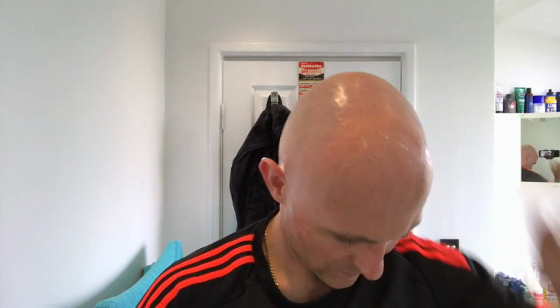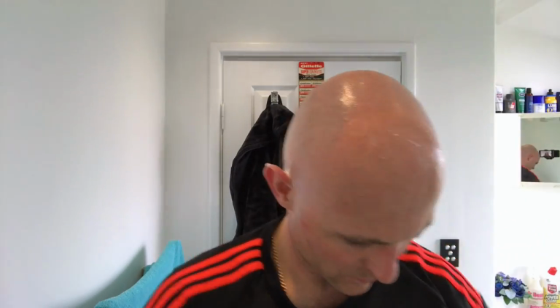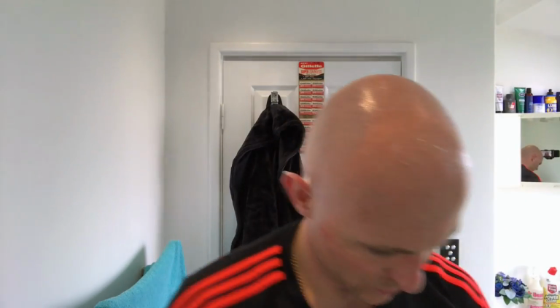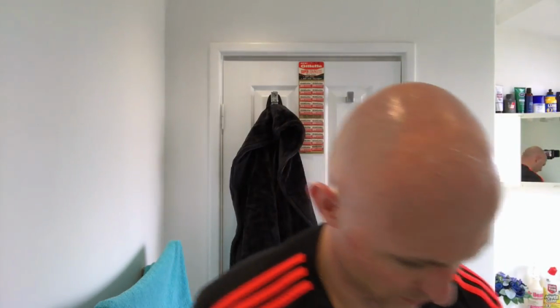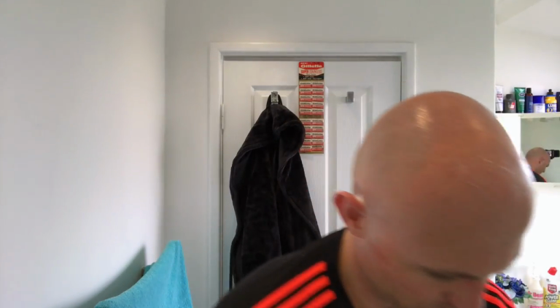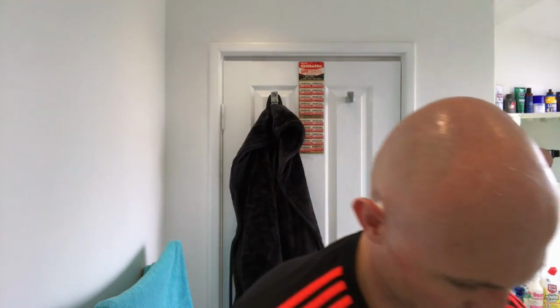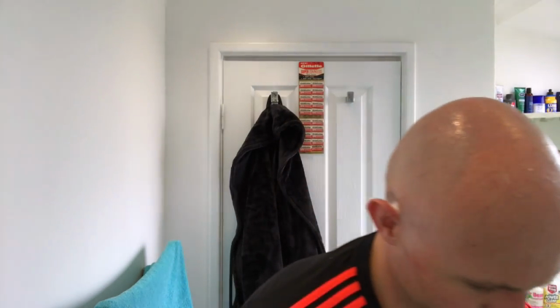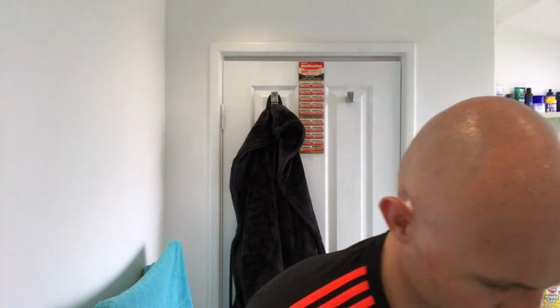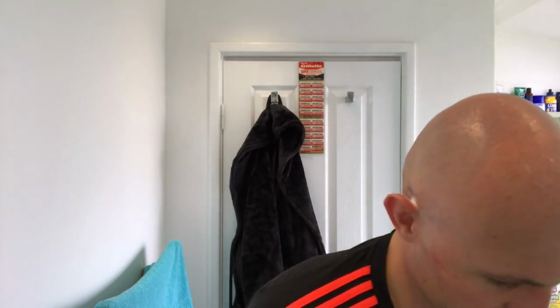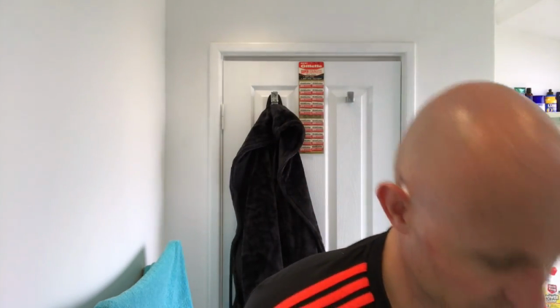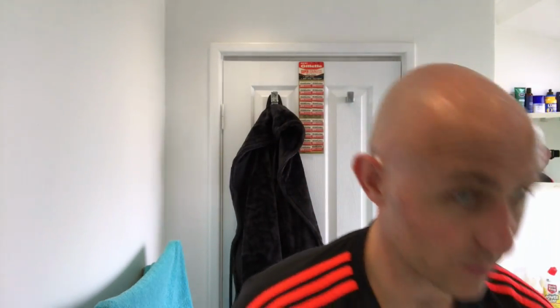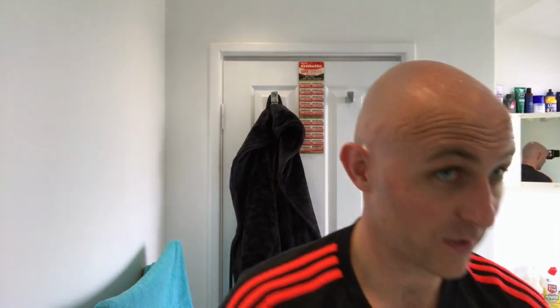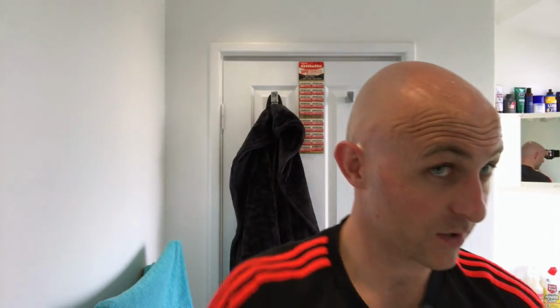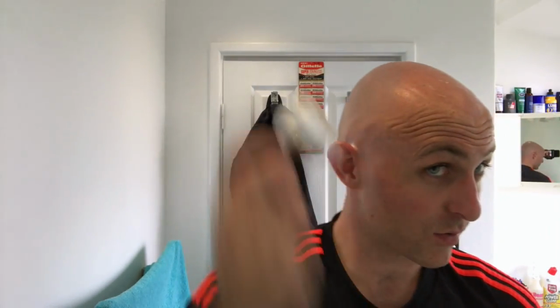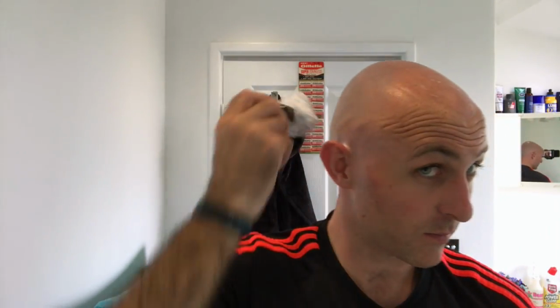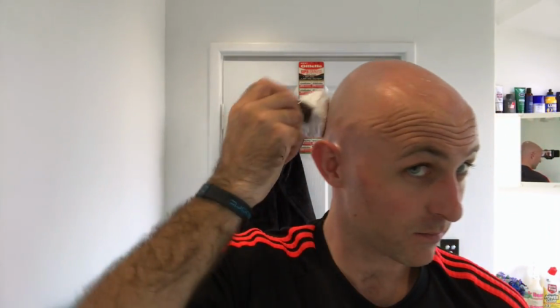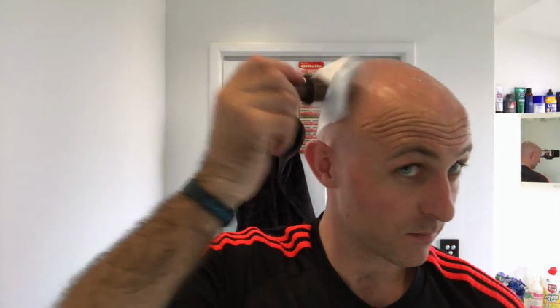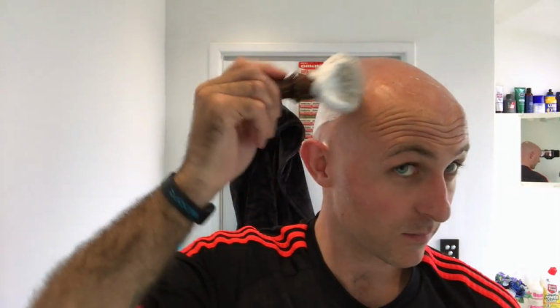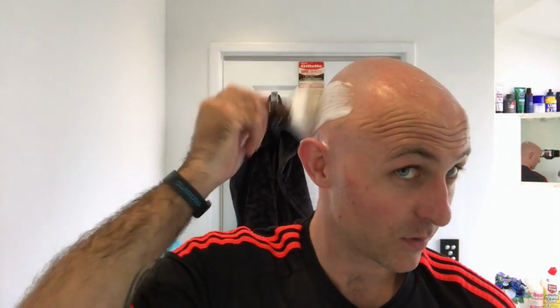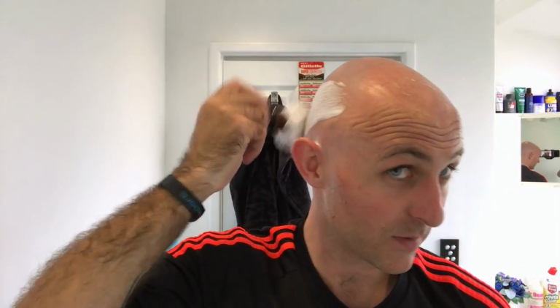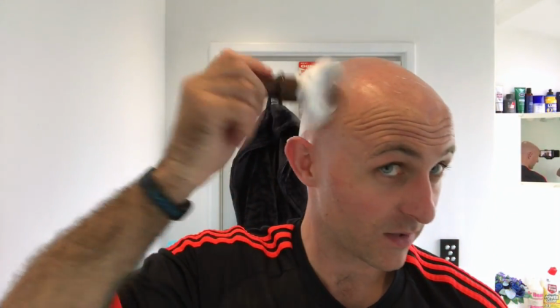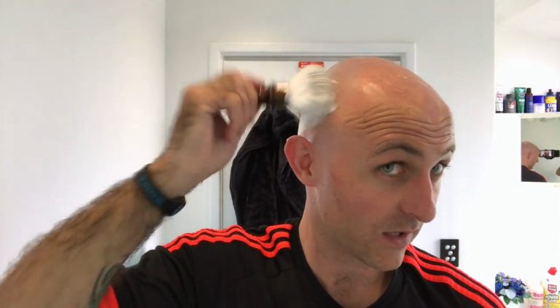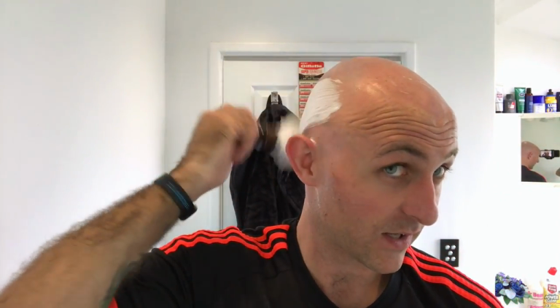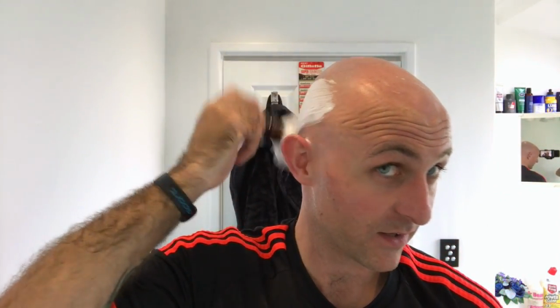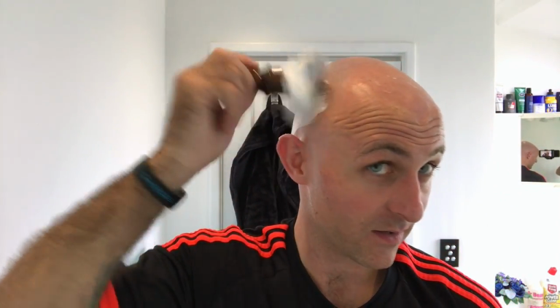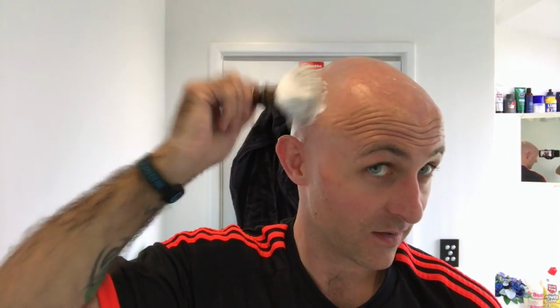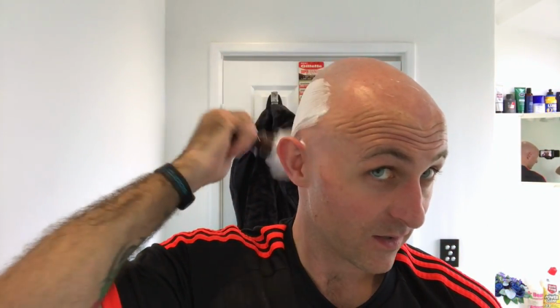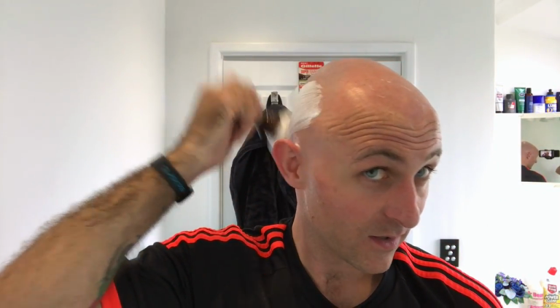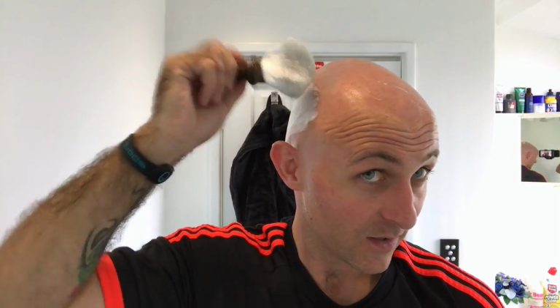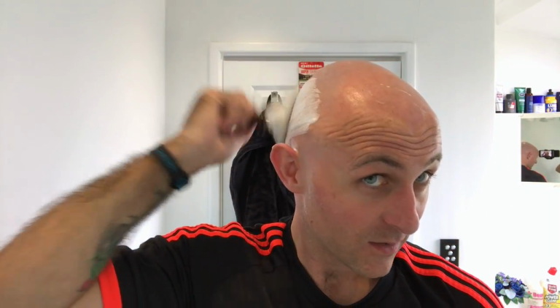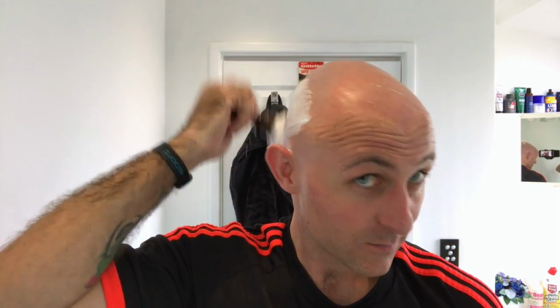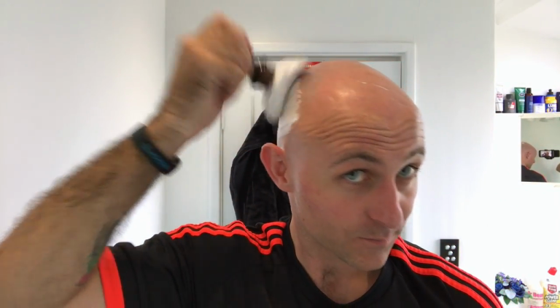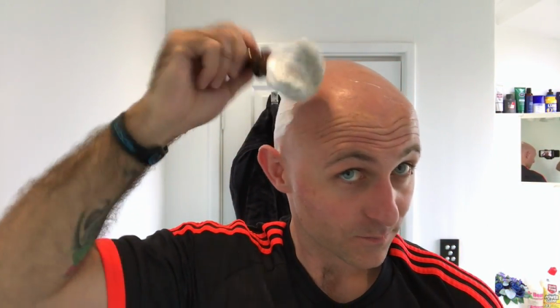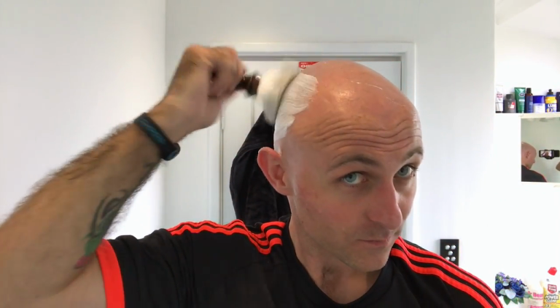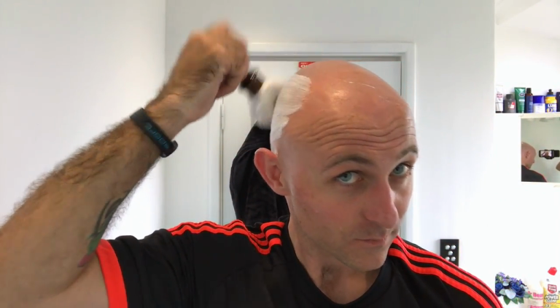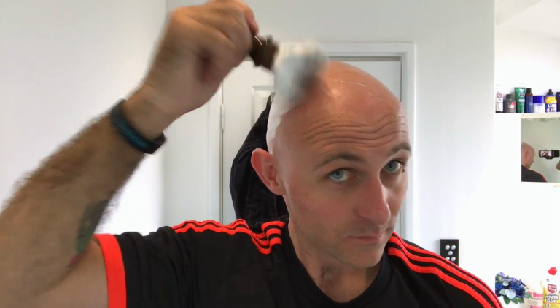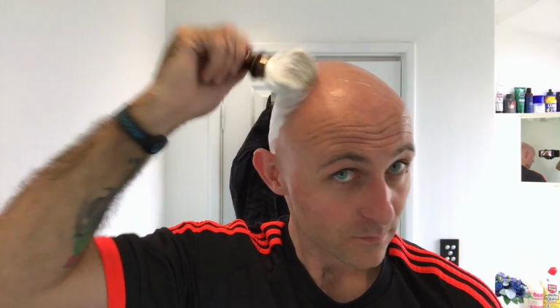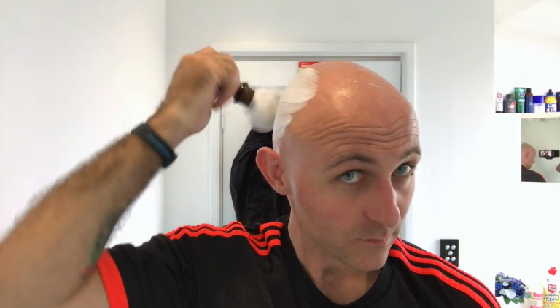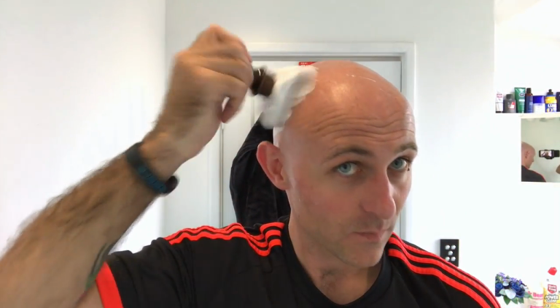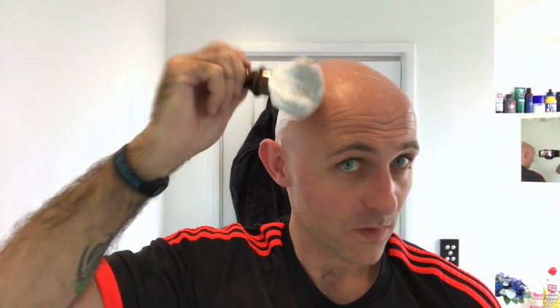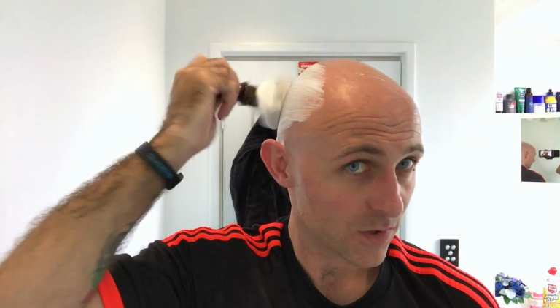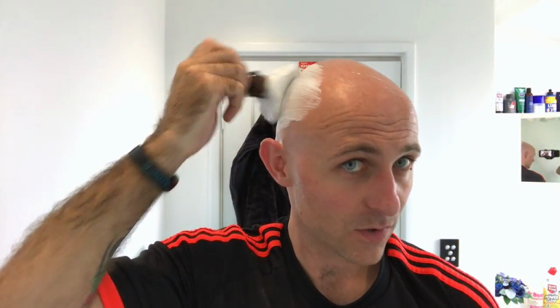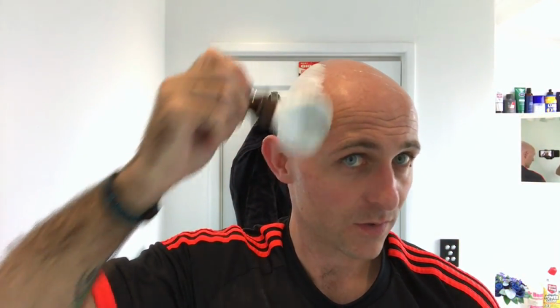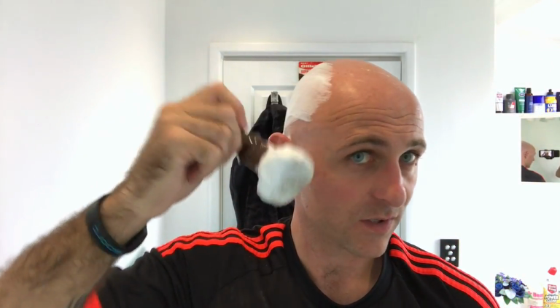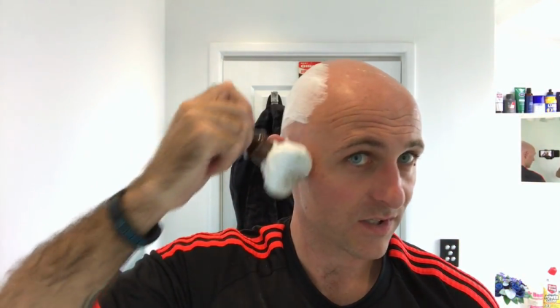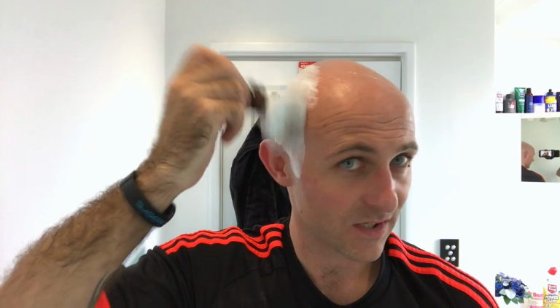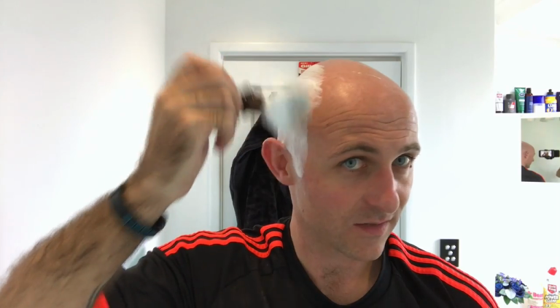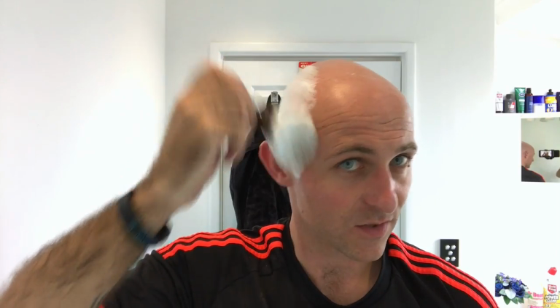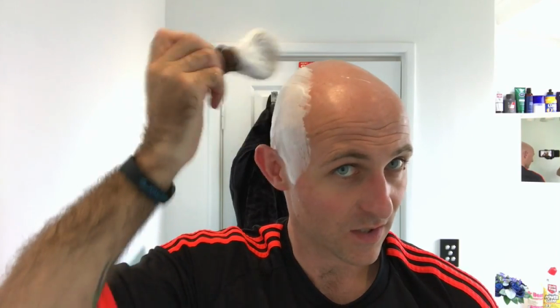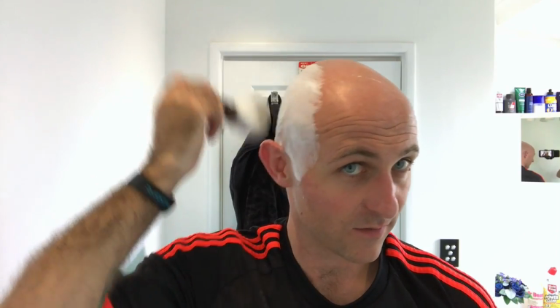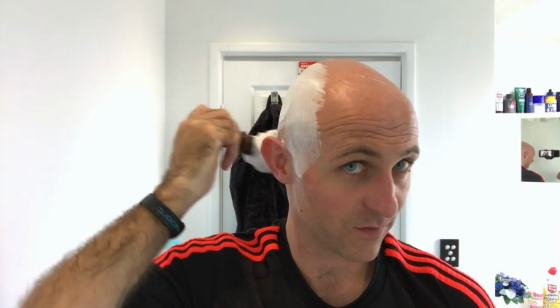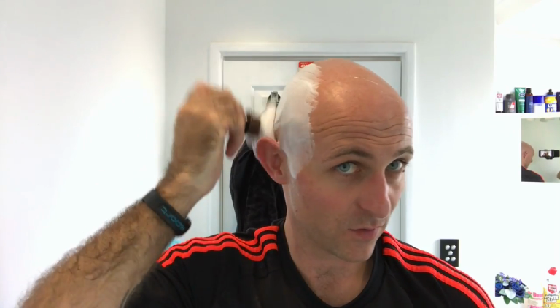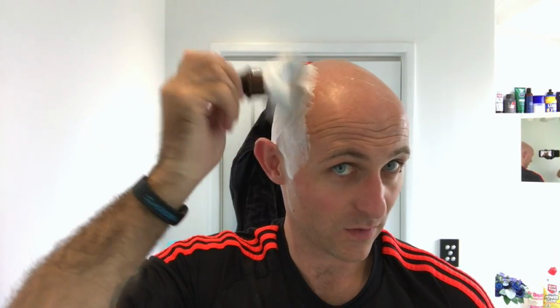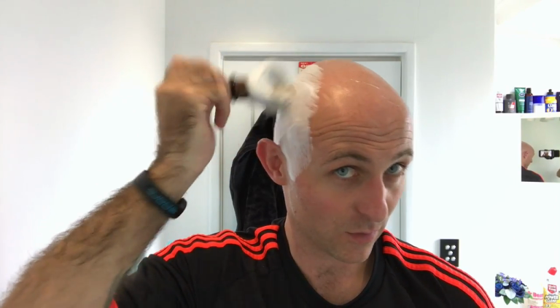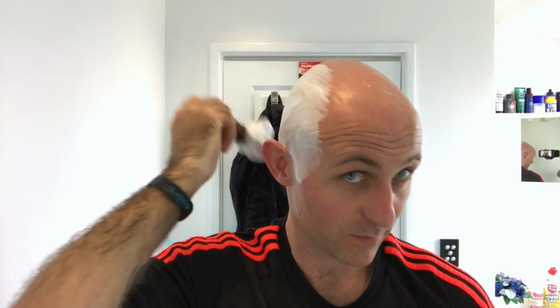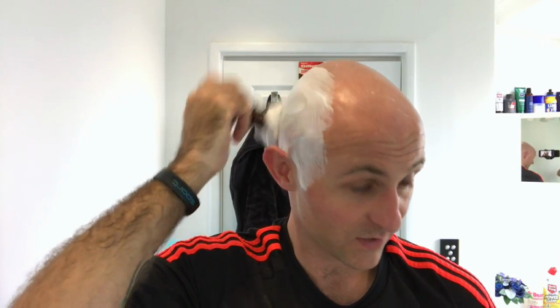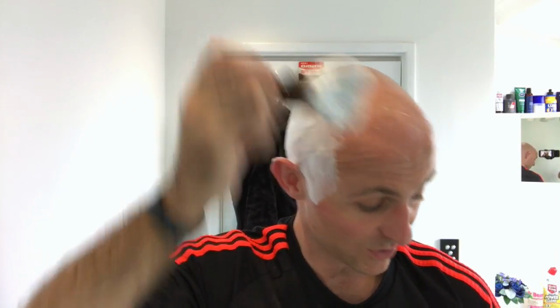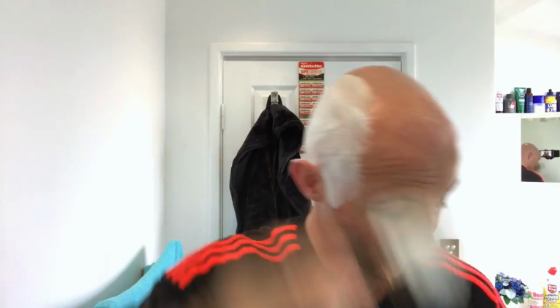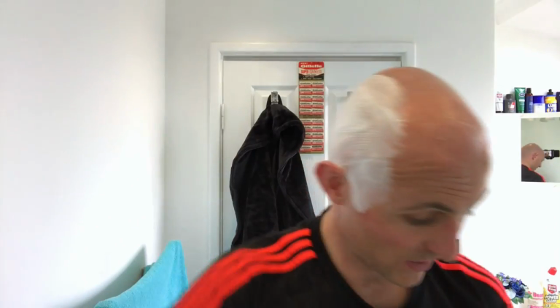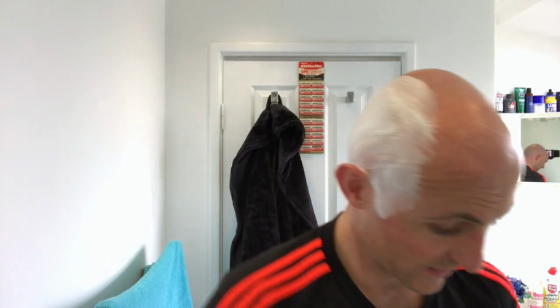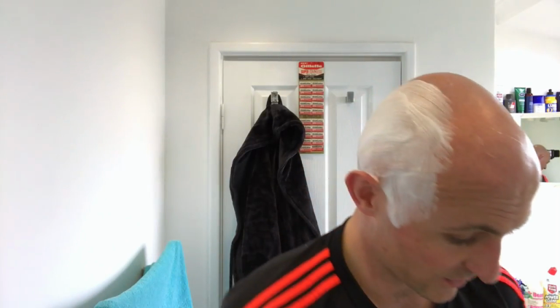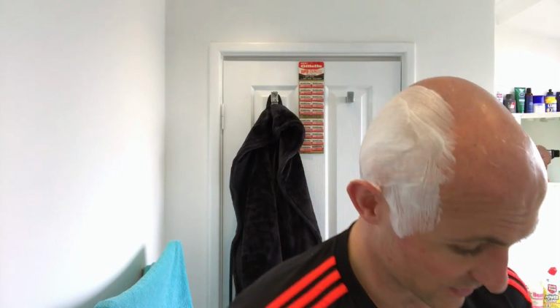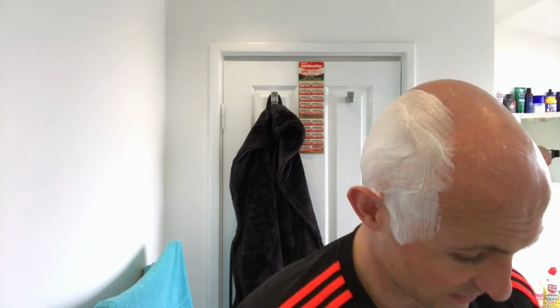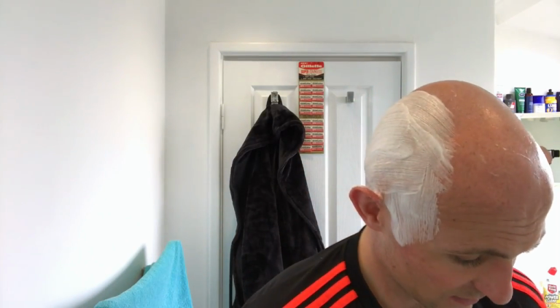Just going to pop a little bit of lather on this side - got a few little bits of stragglers here.